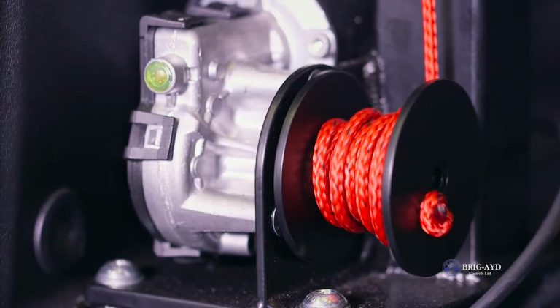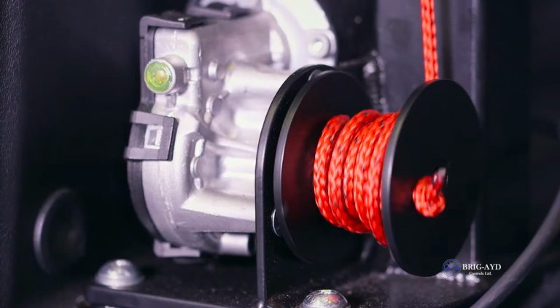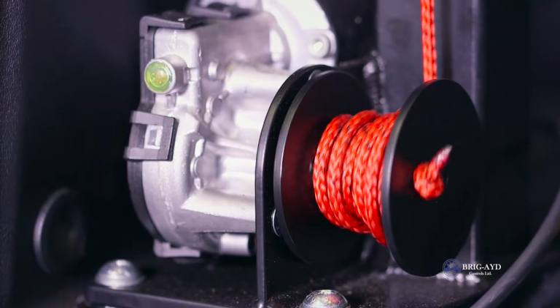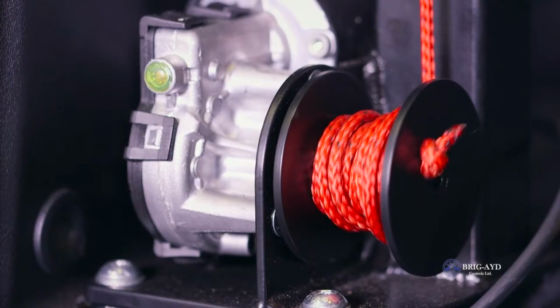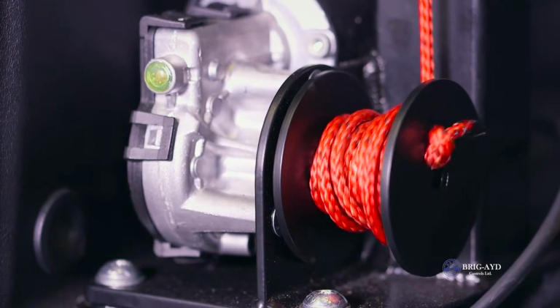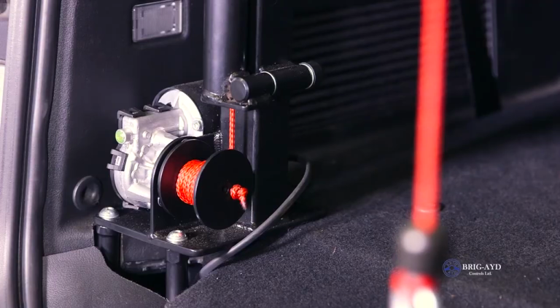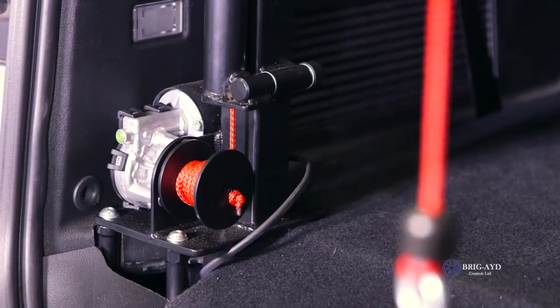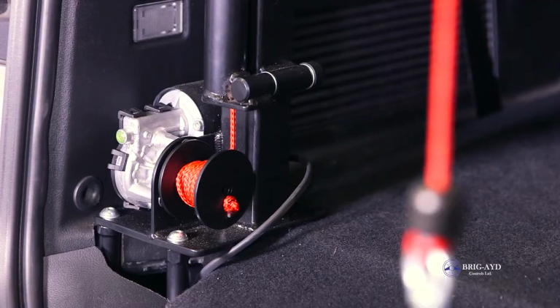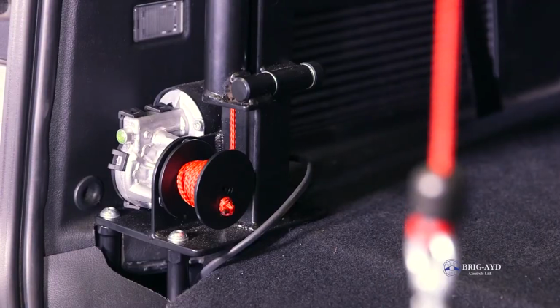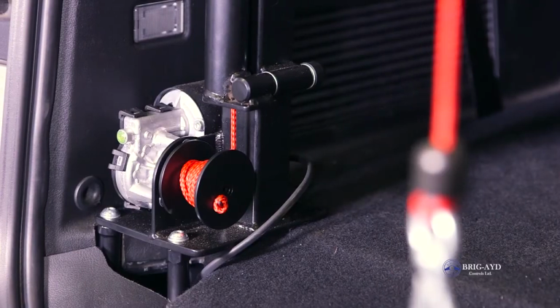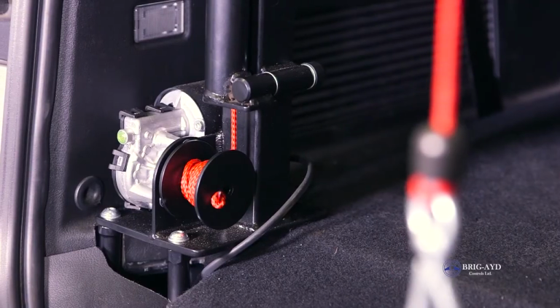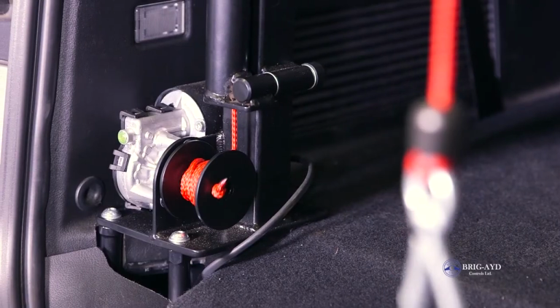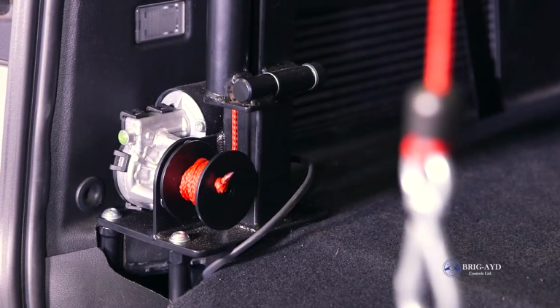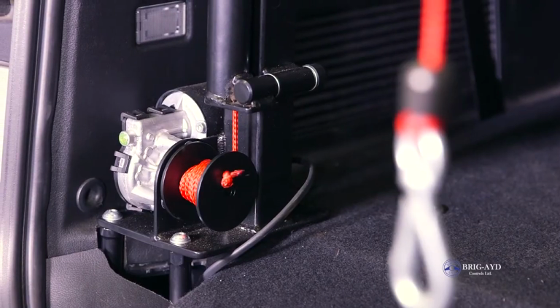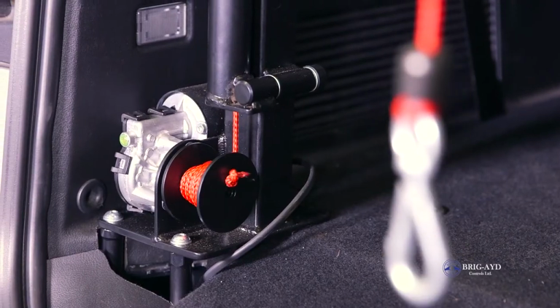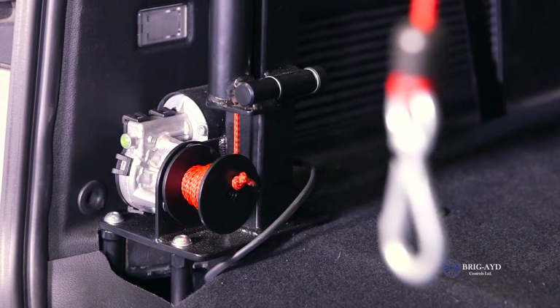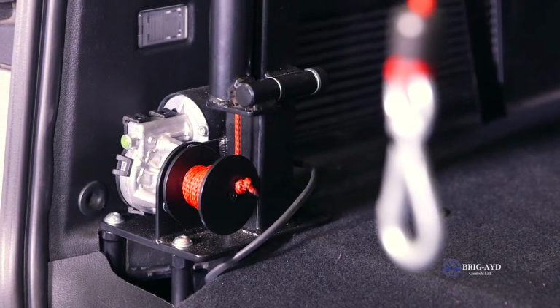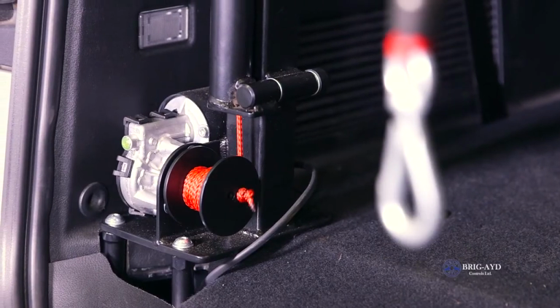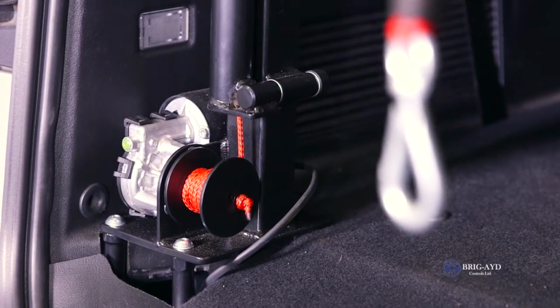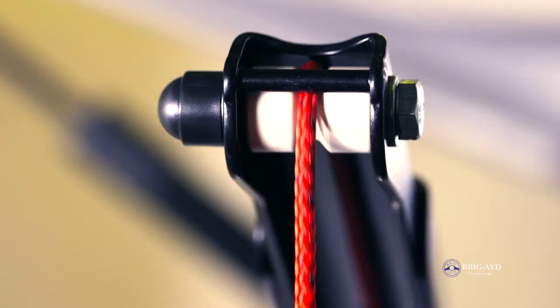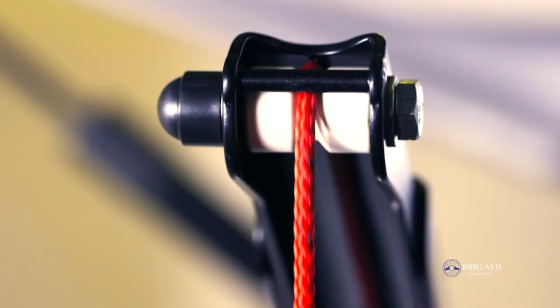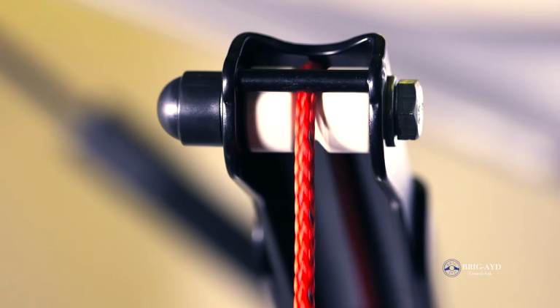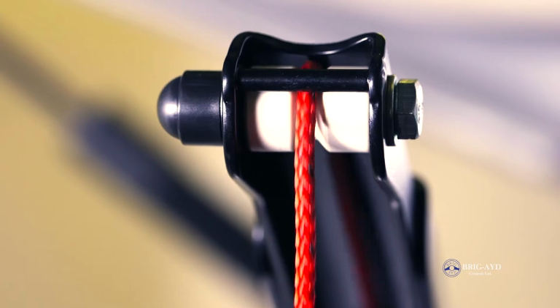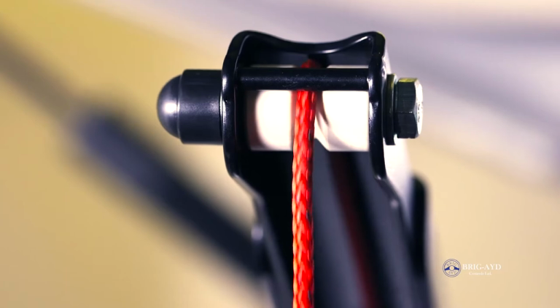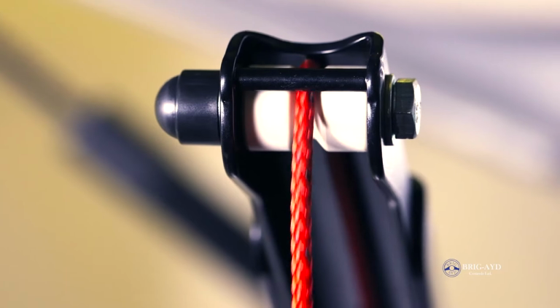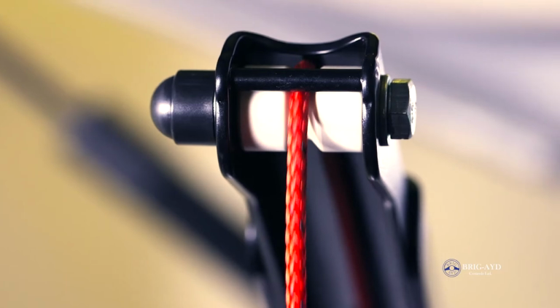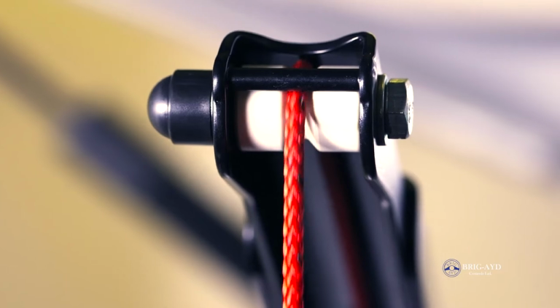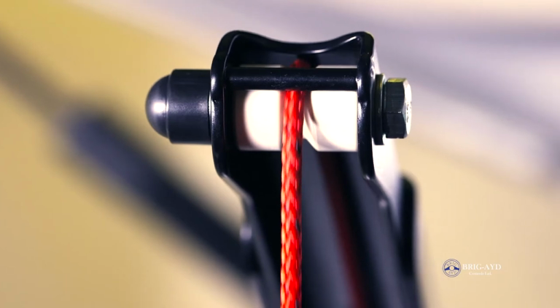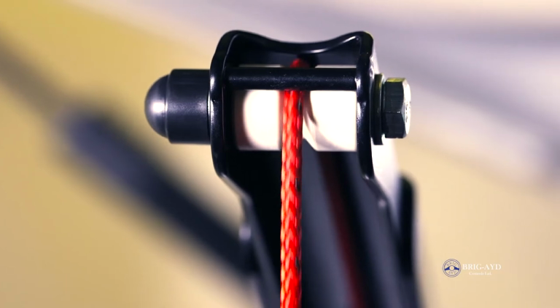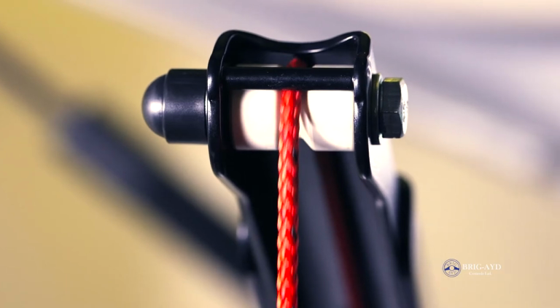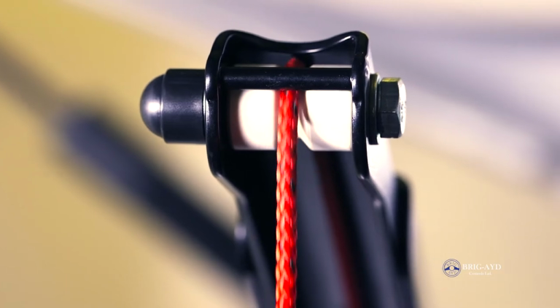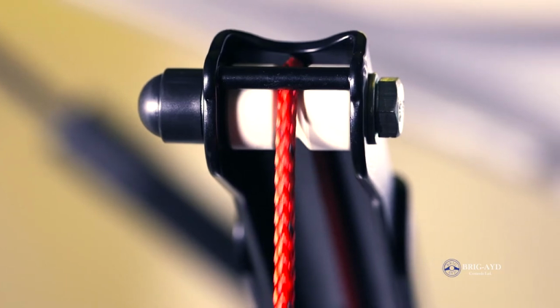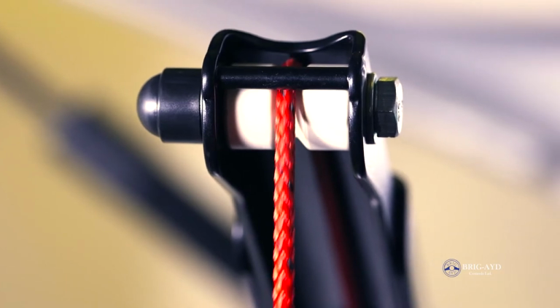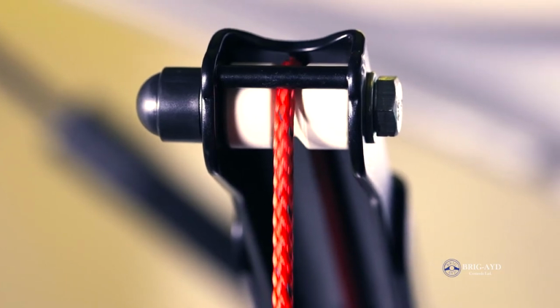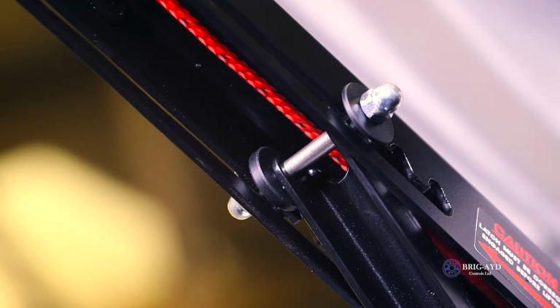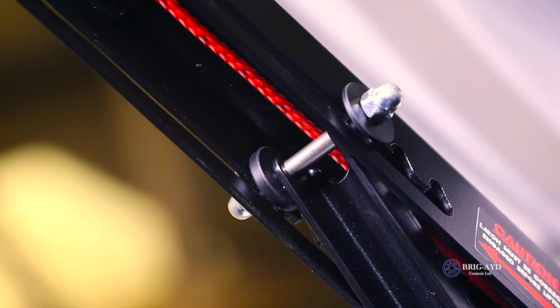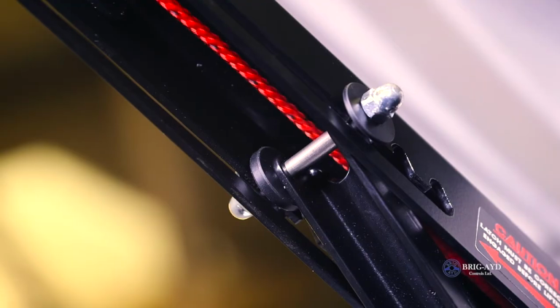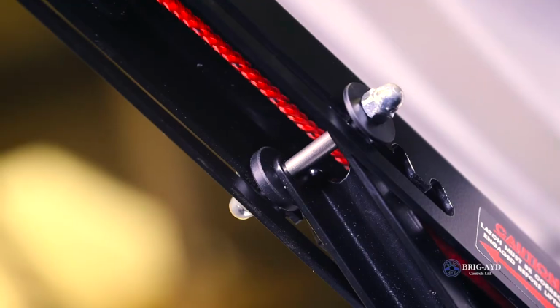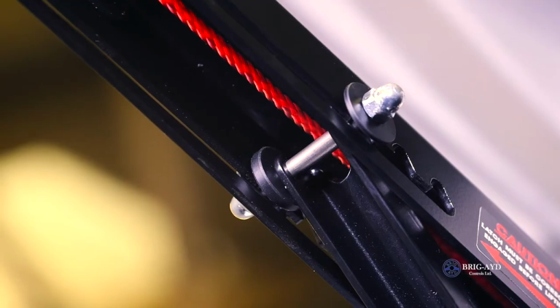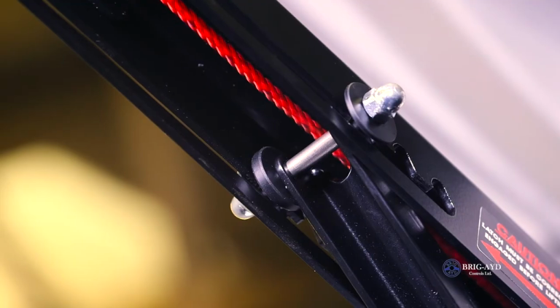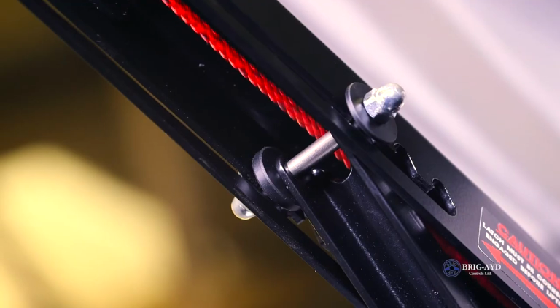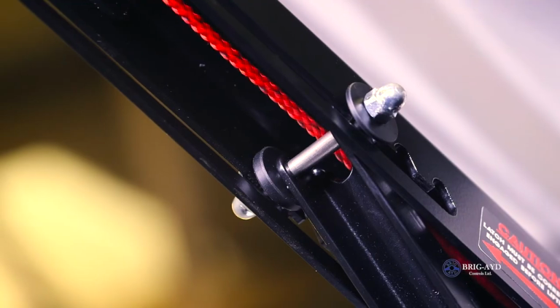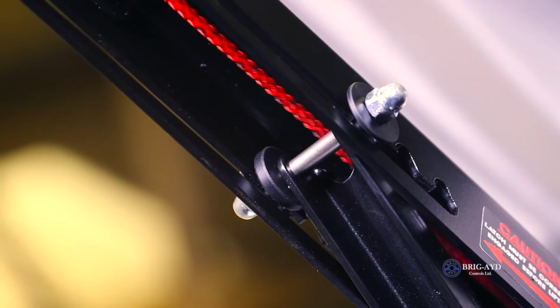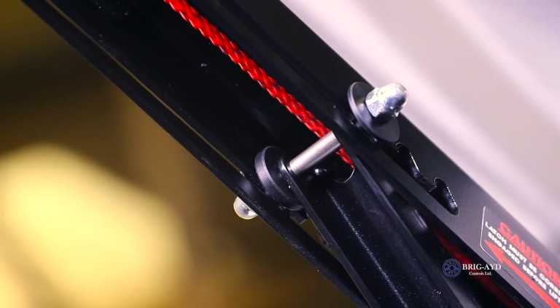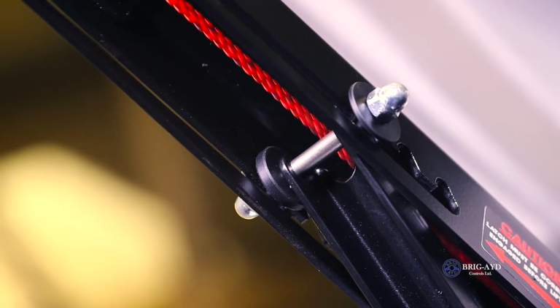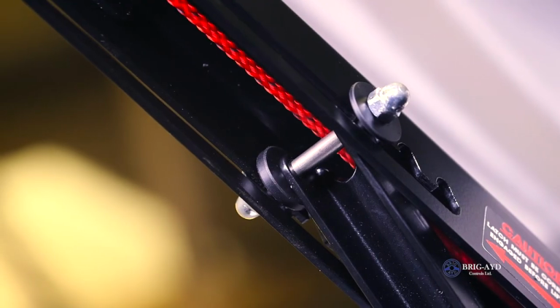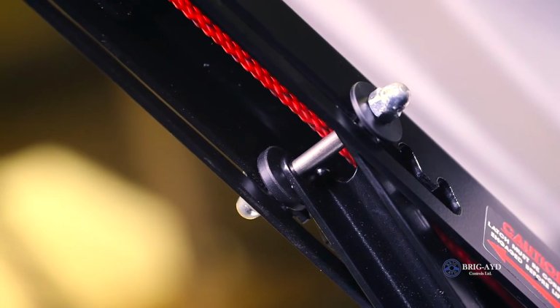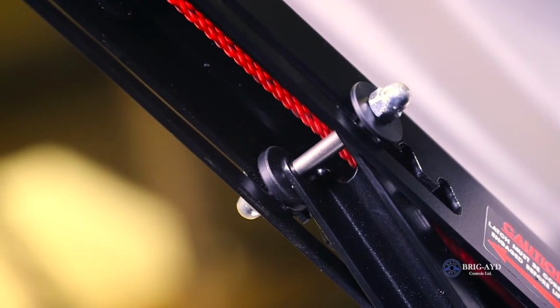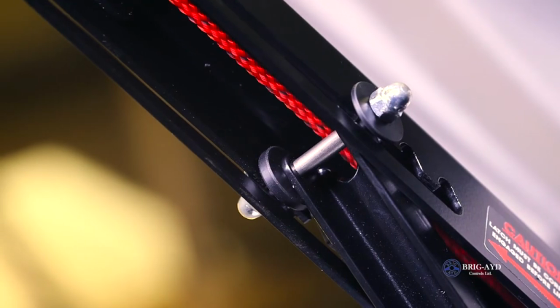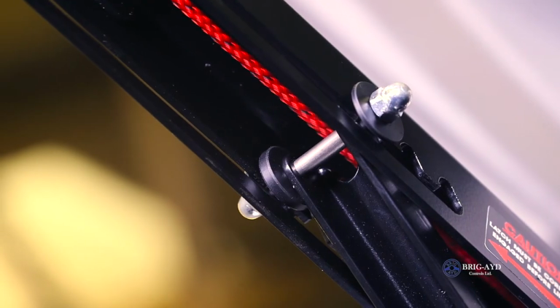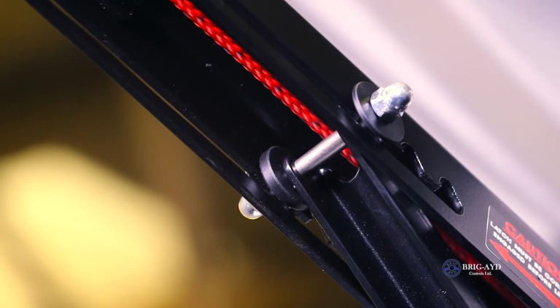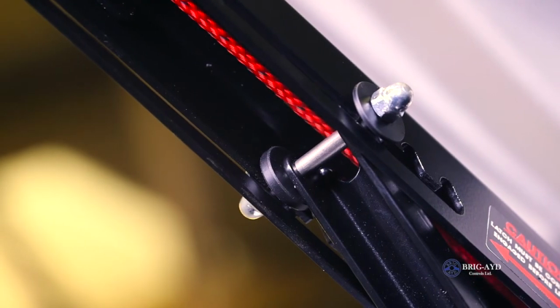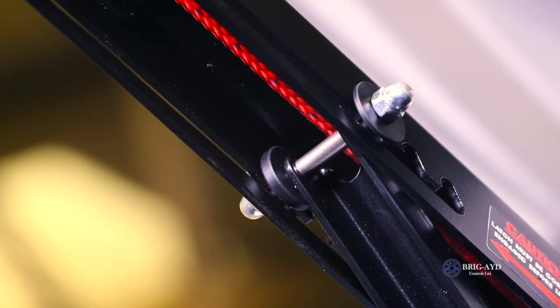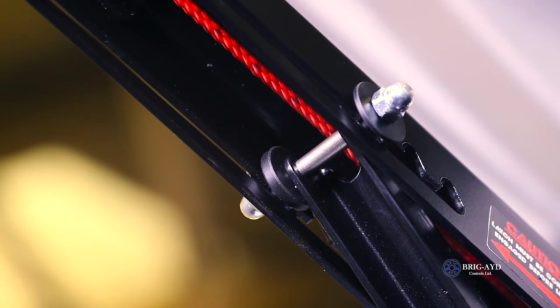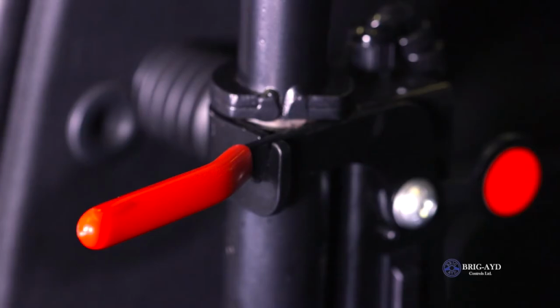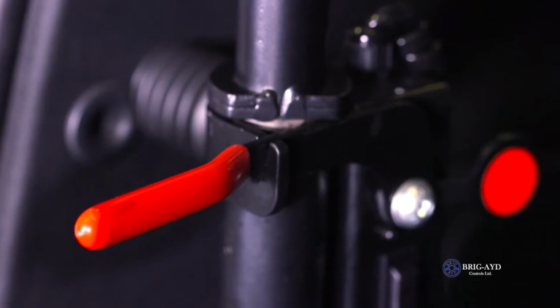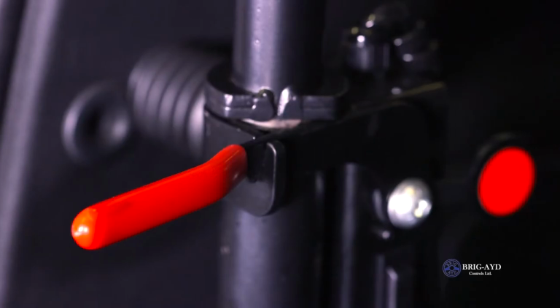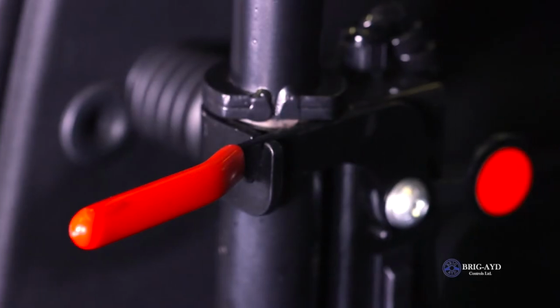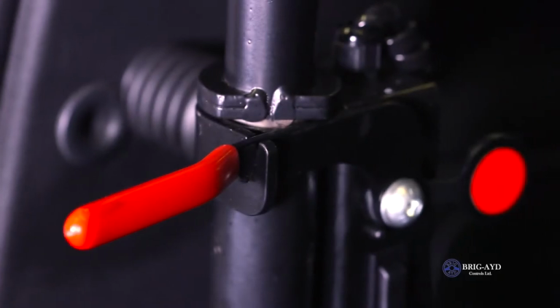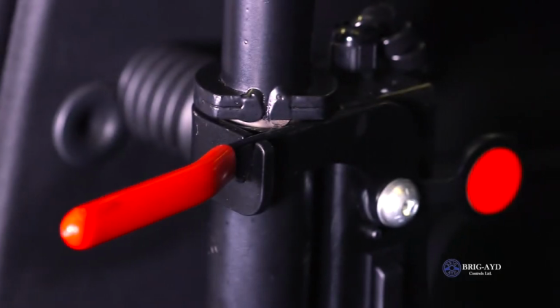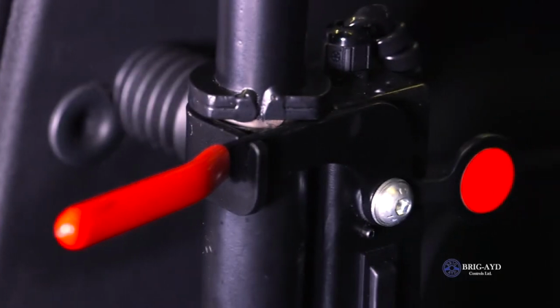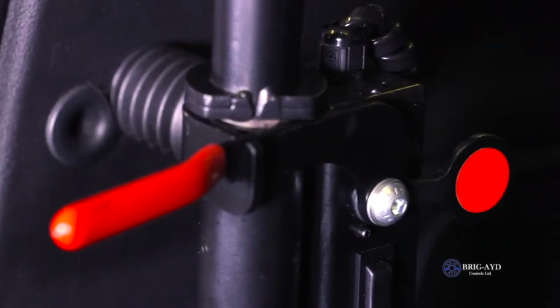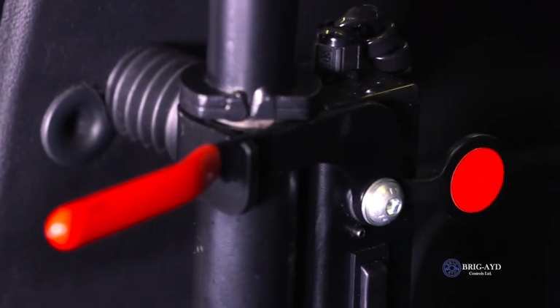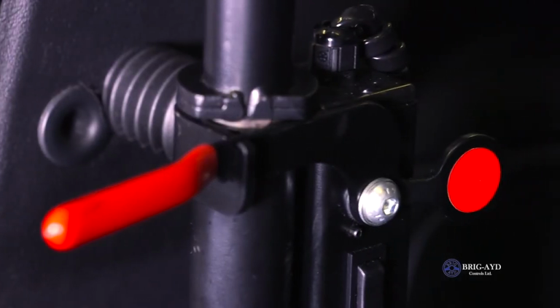The hoist is suitable for most types of vehicles, including hatchbacks, estates and saloon cars.